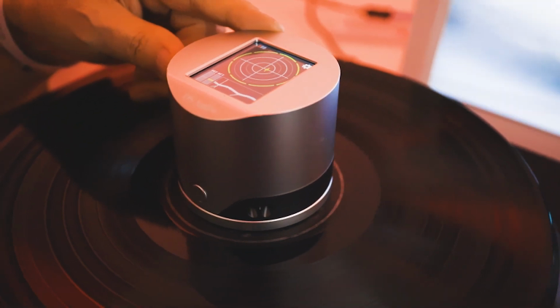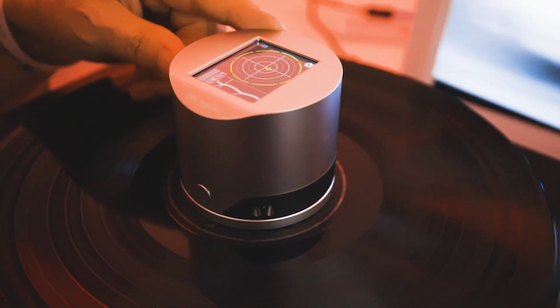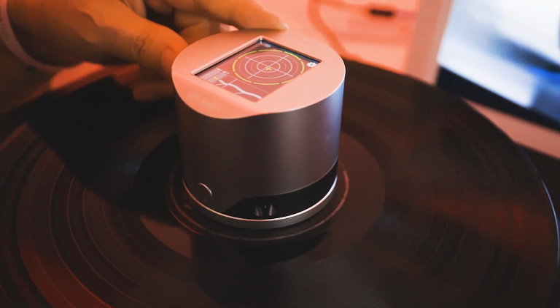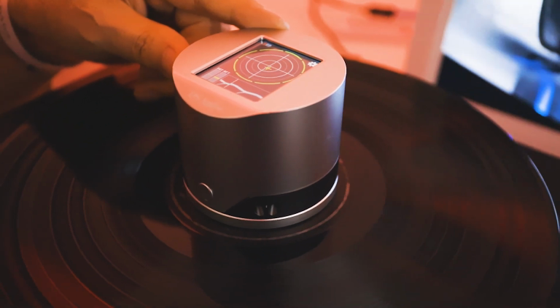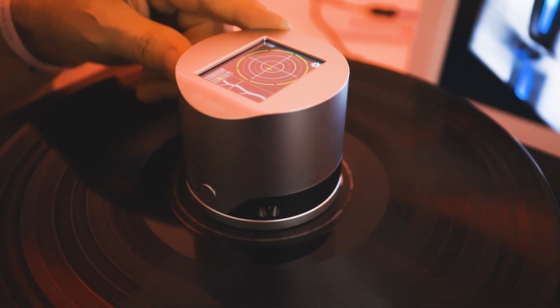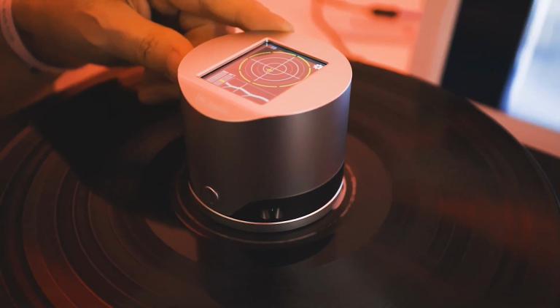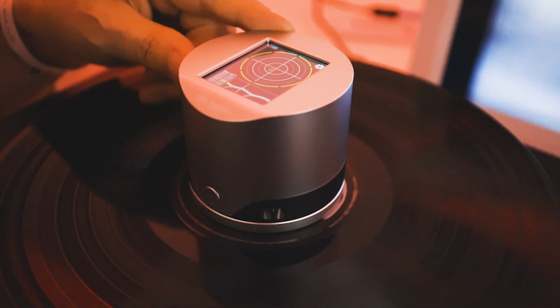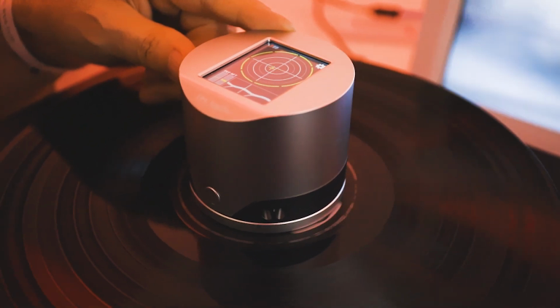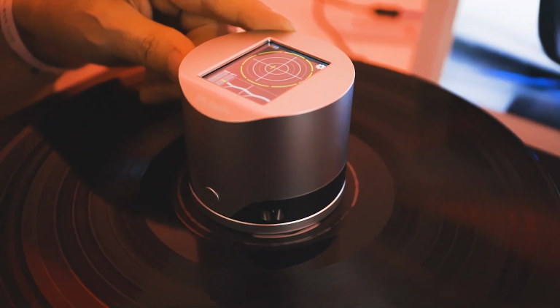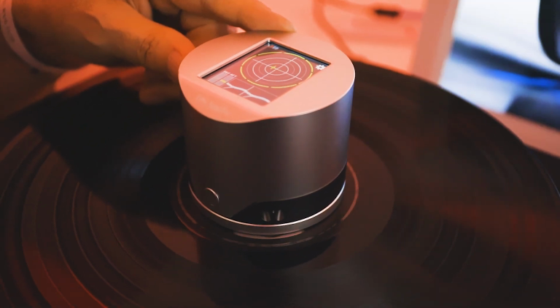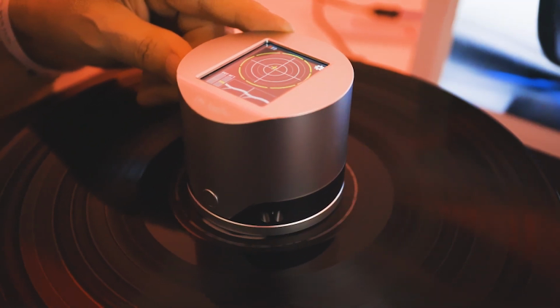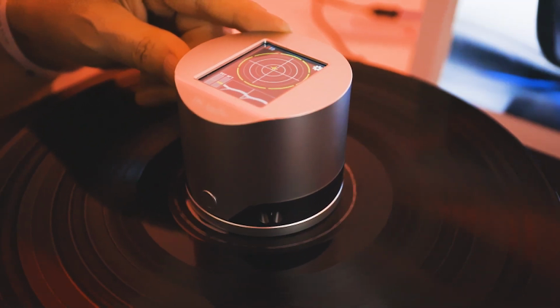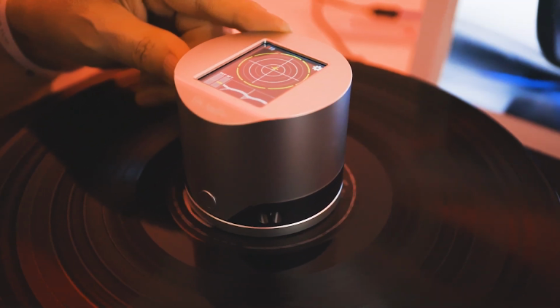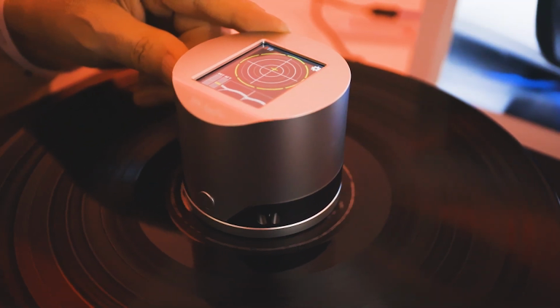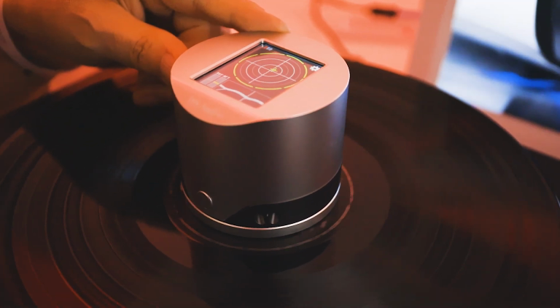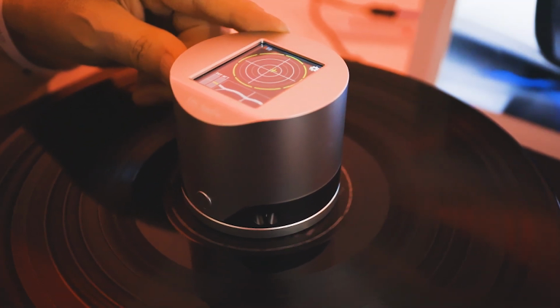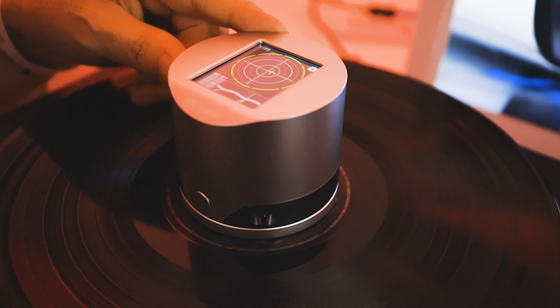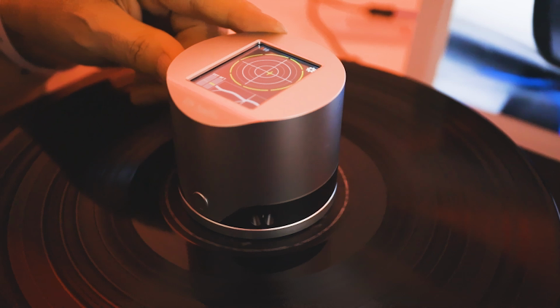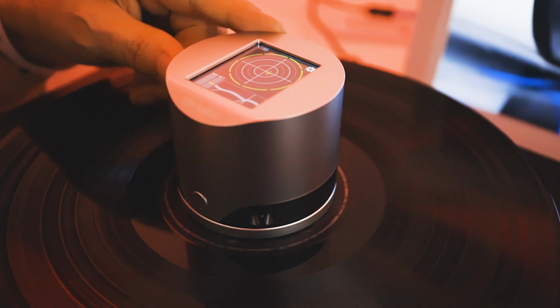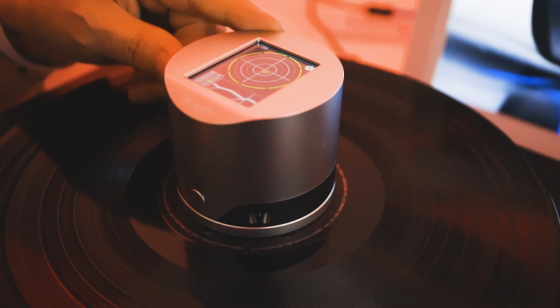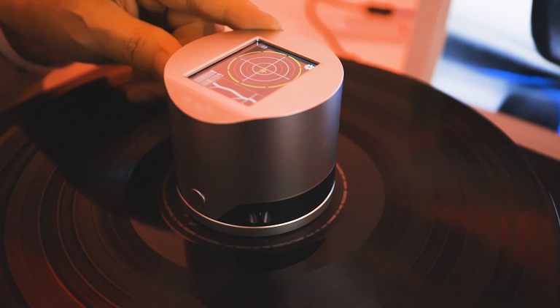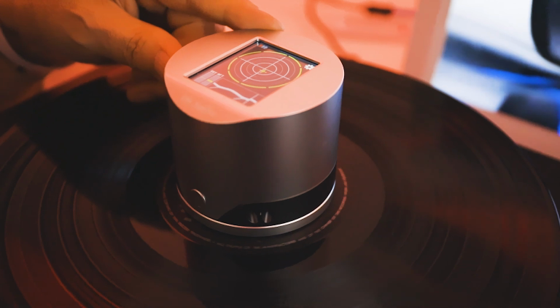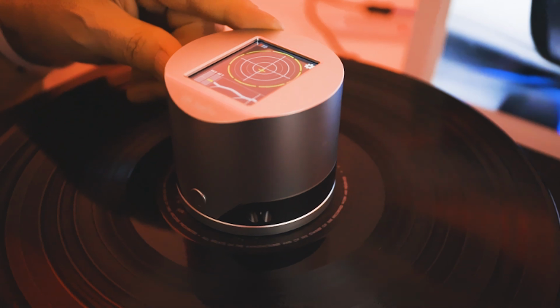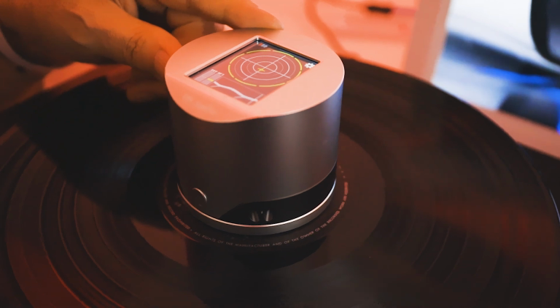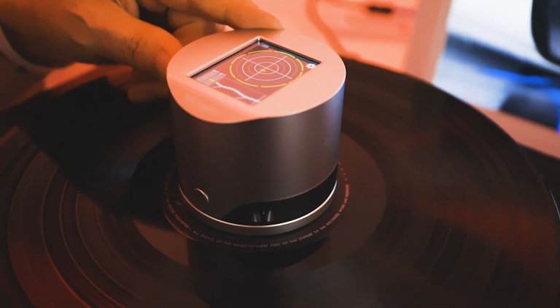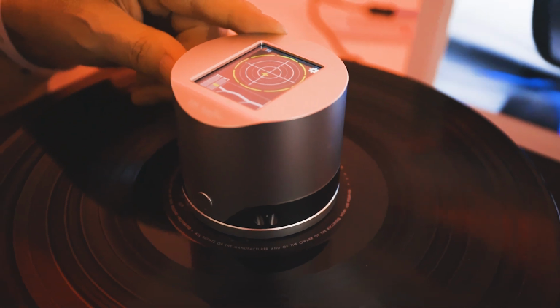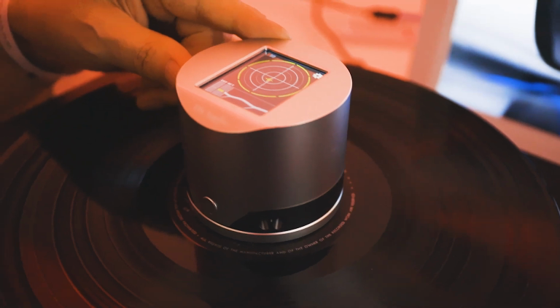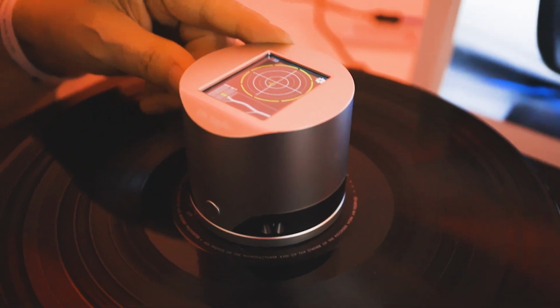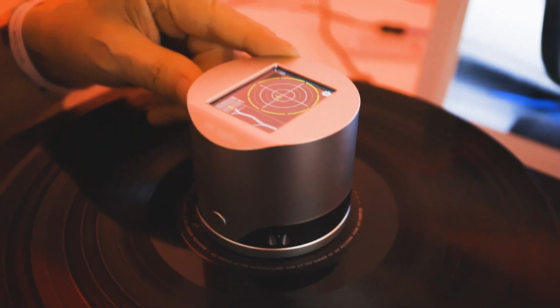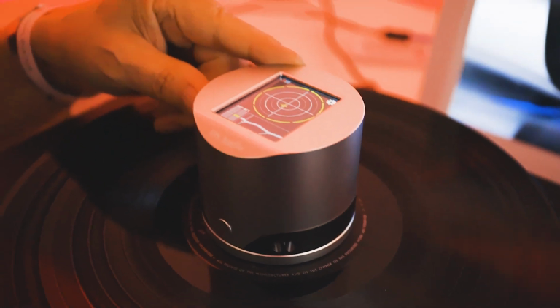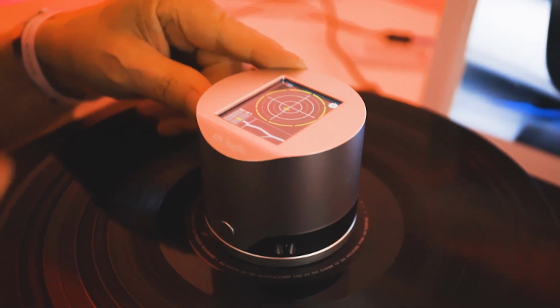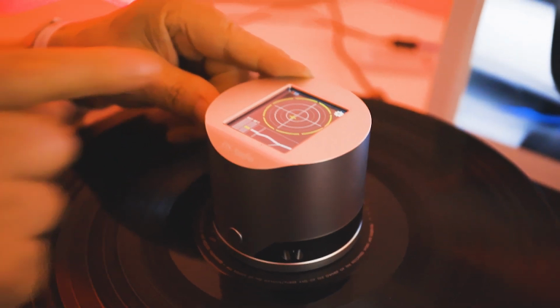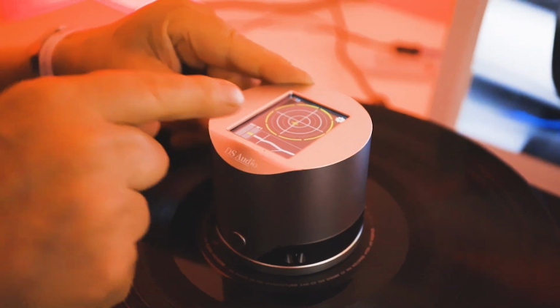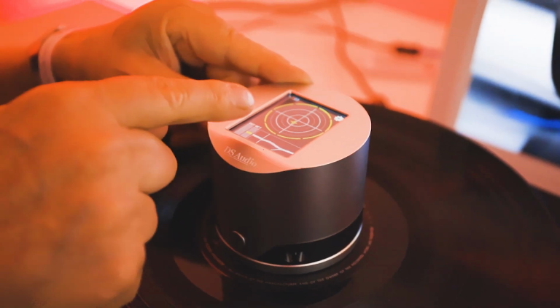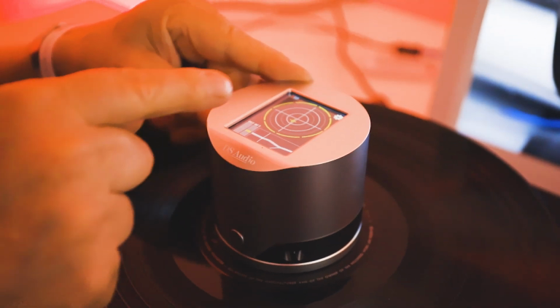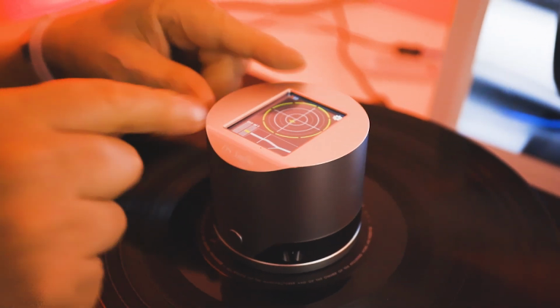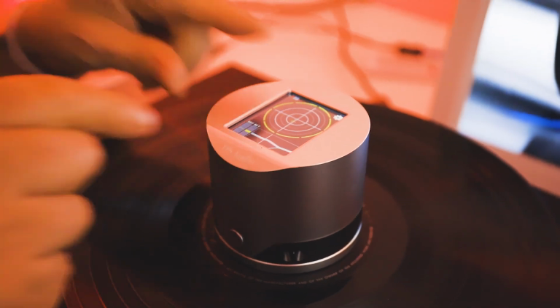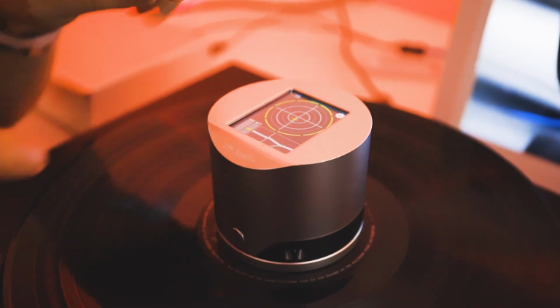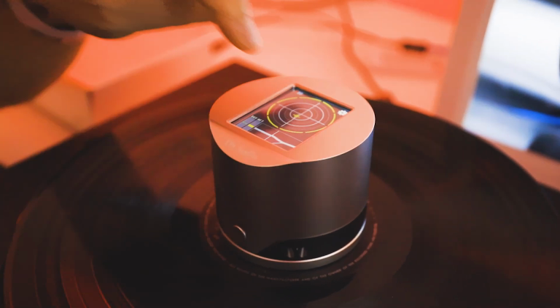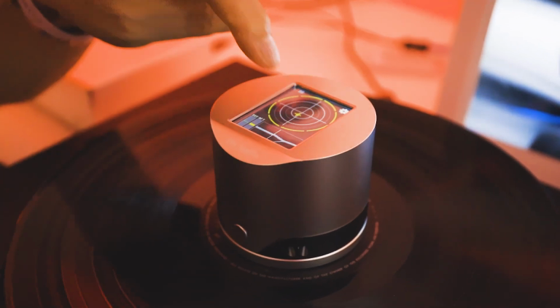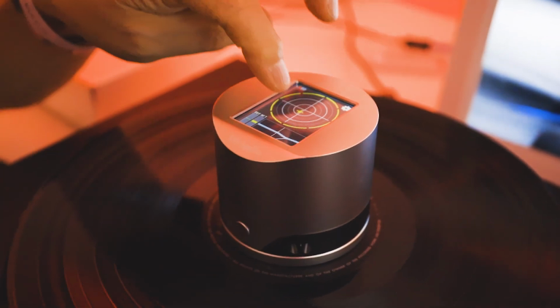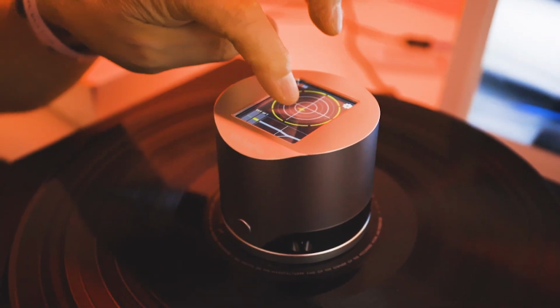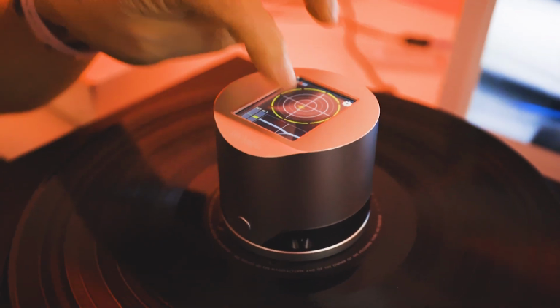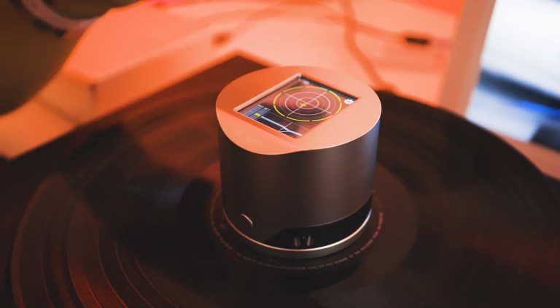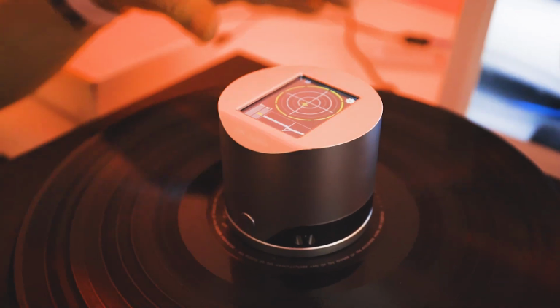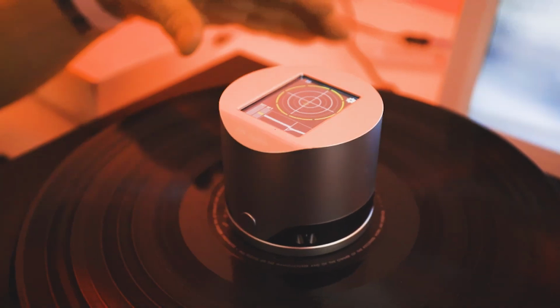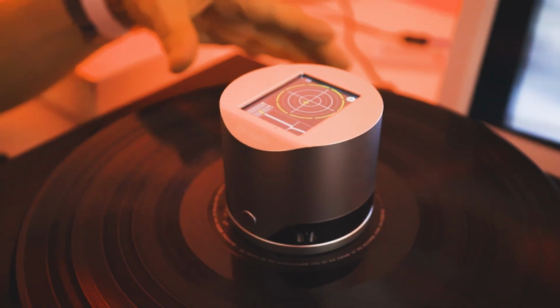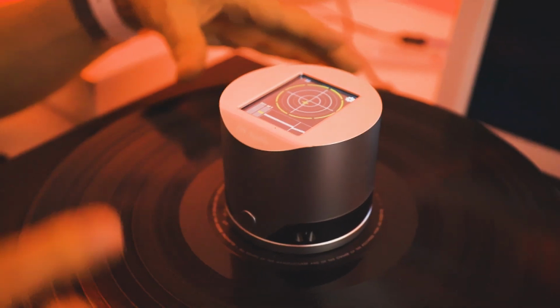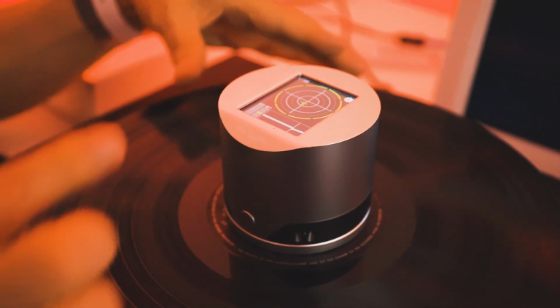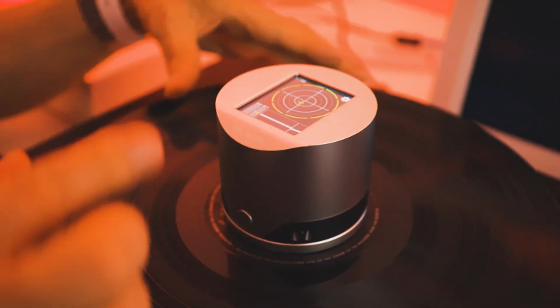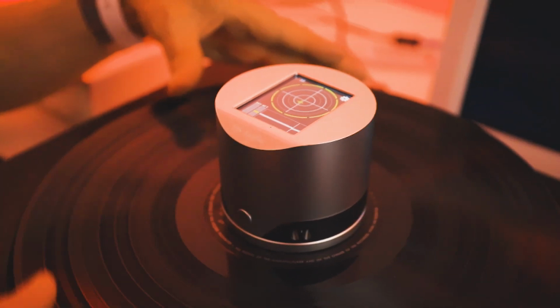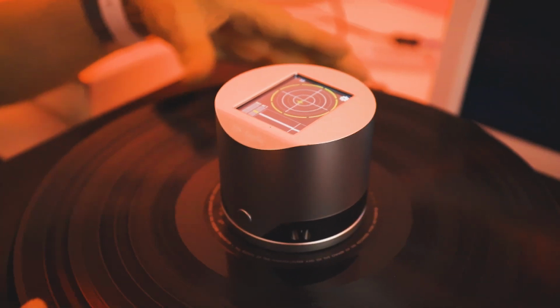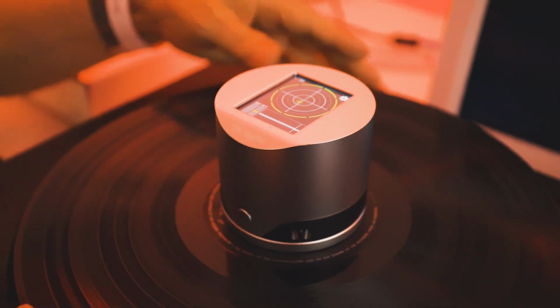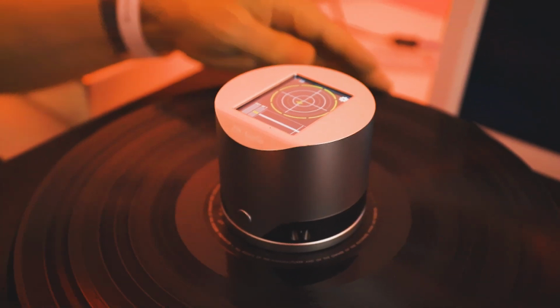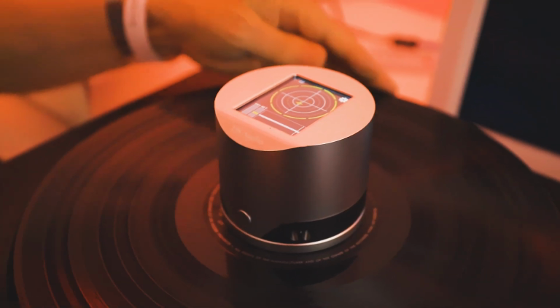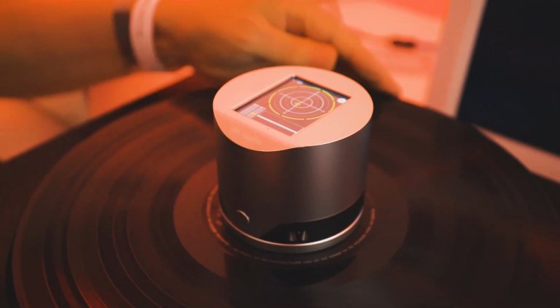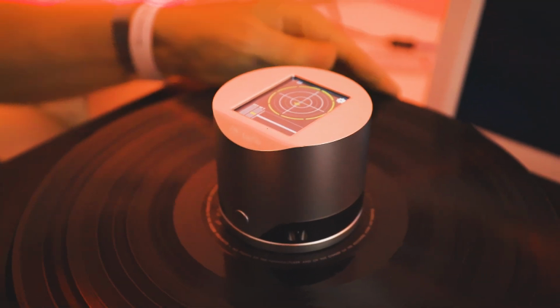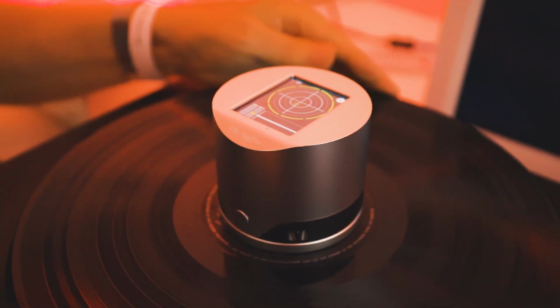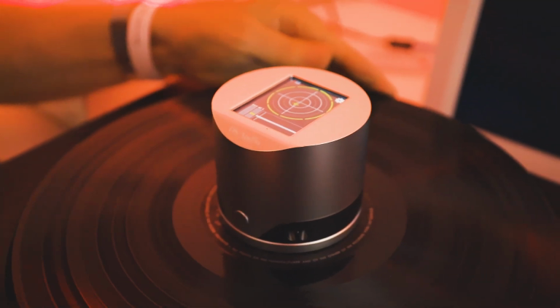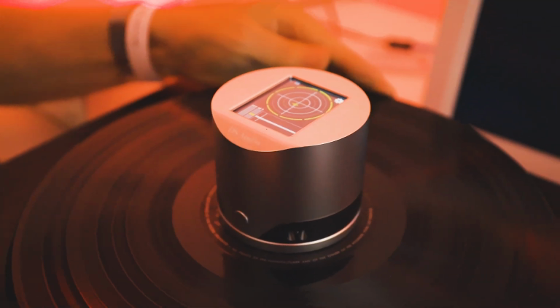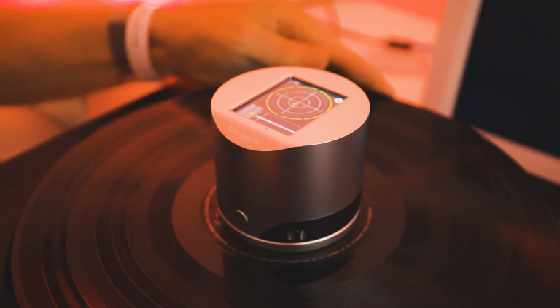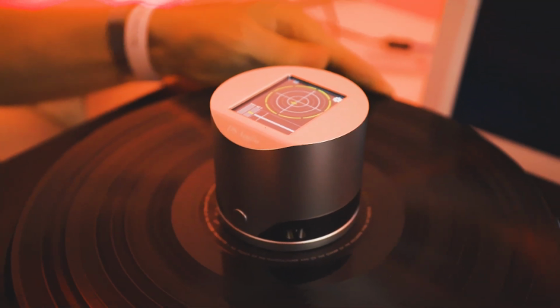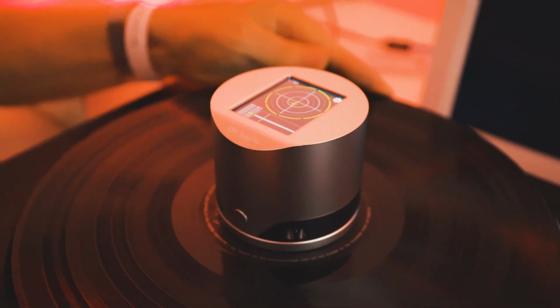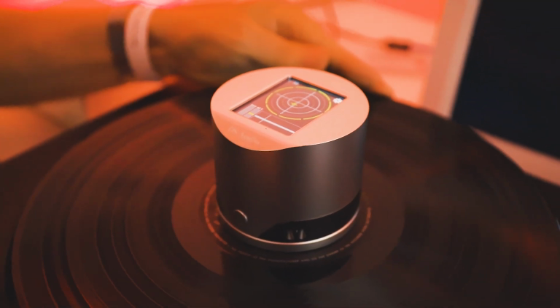We can't adjust while it's spinning — we stop the turntable first, then the indicator is over there and we move it.